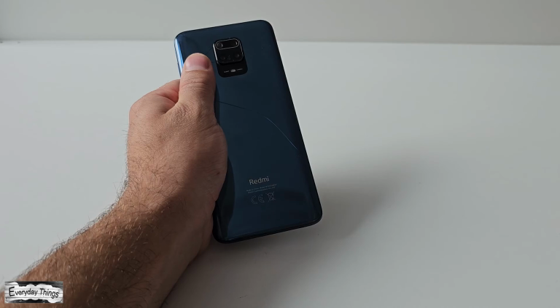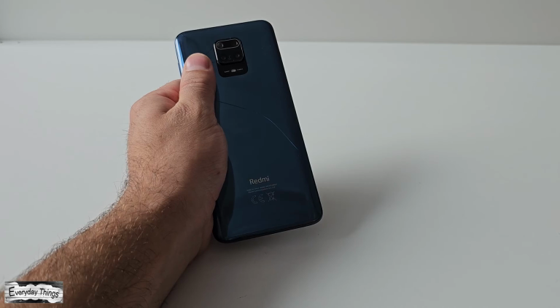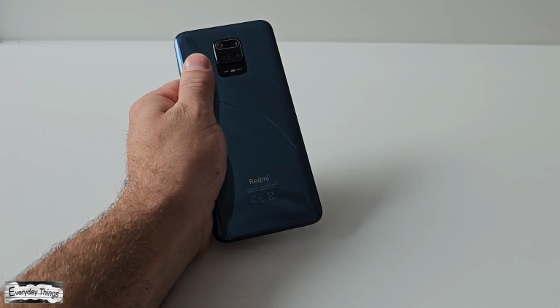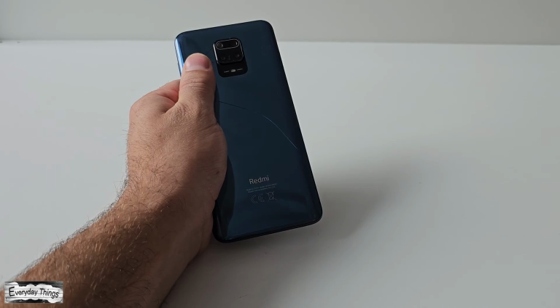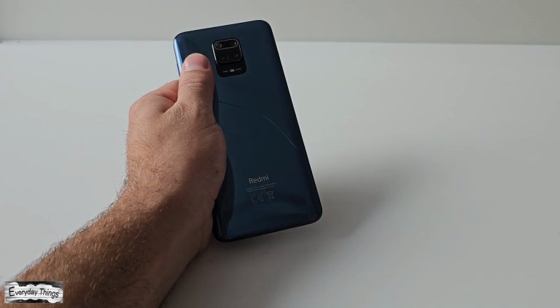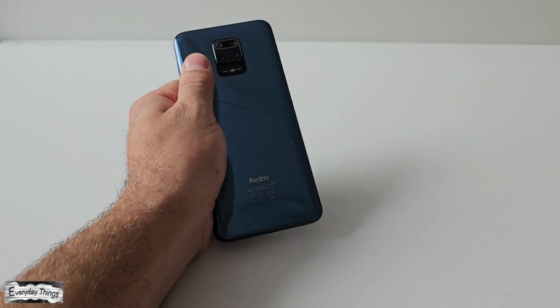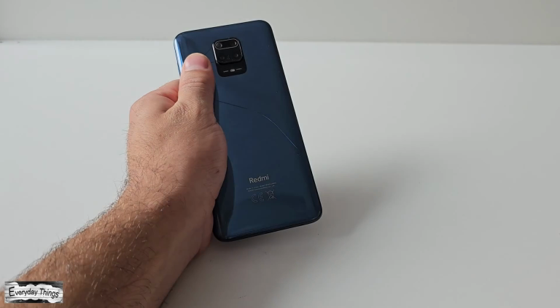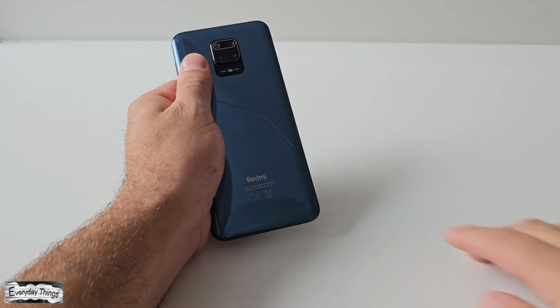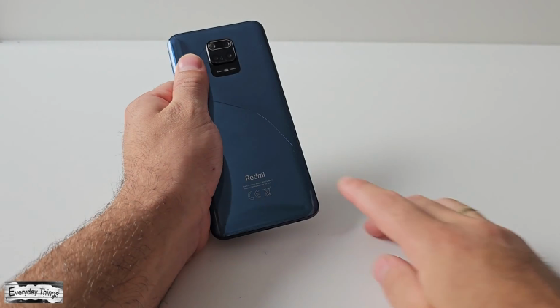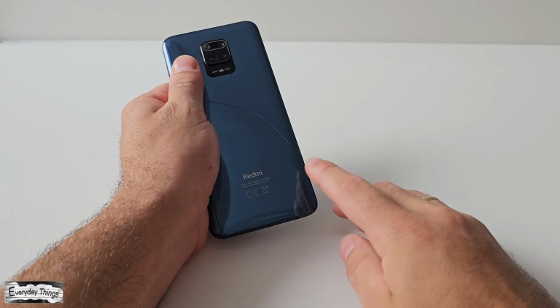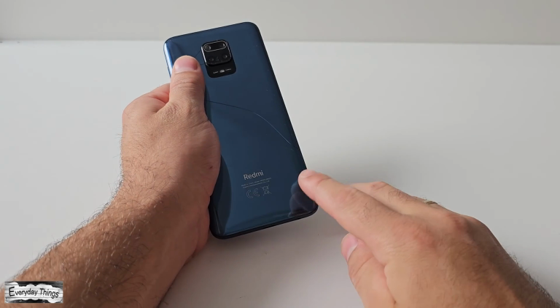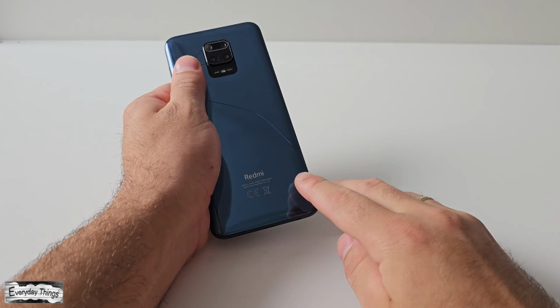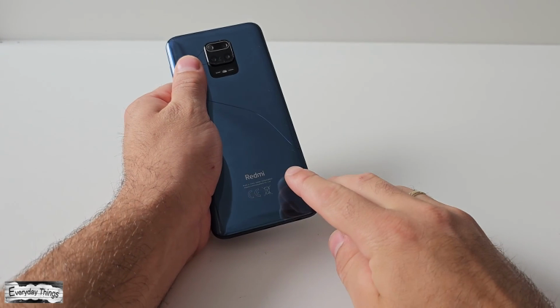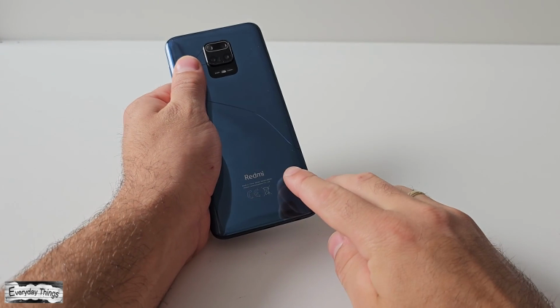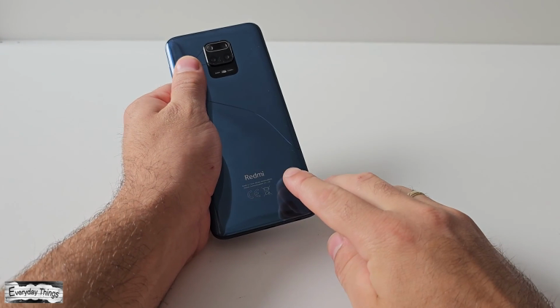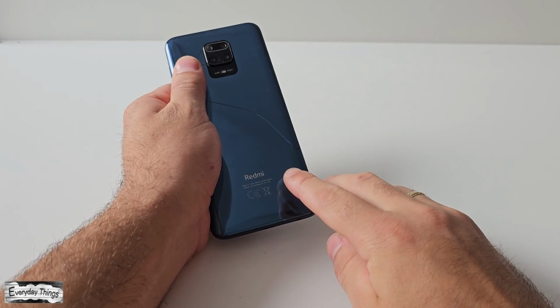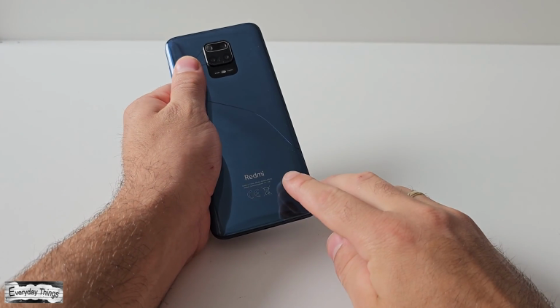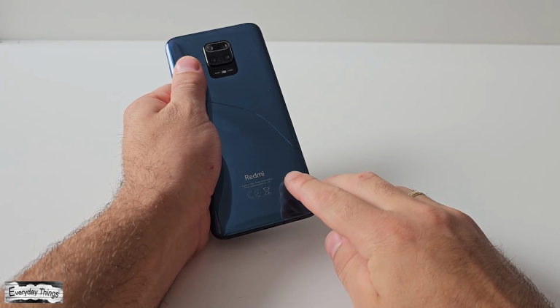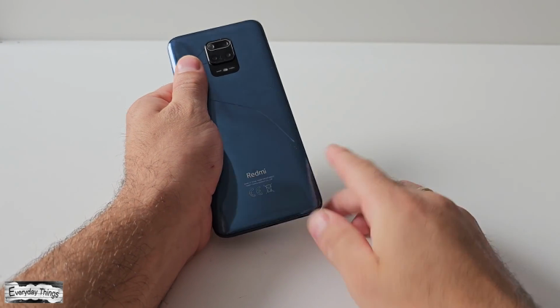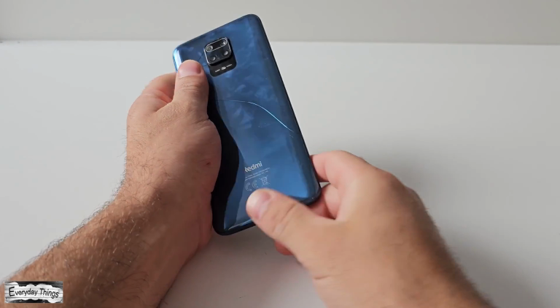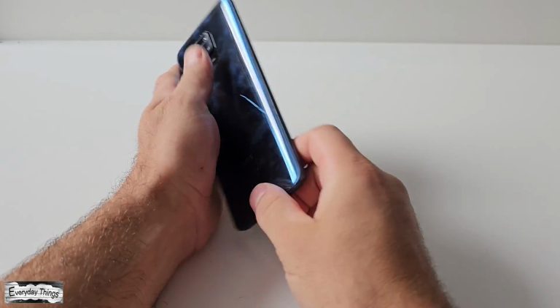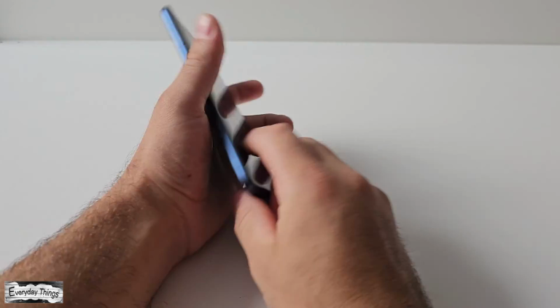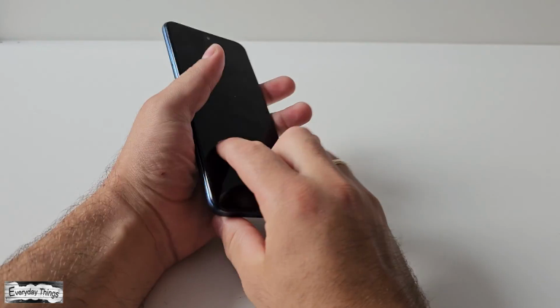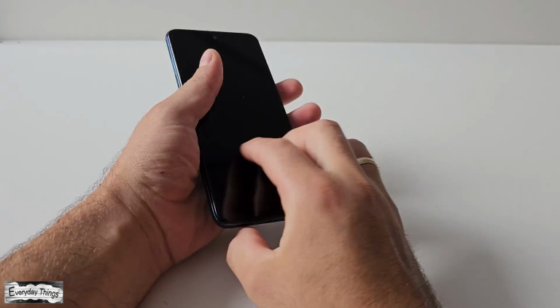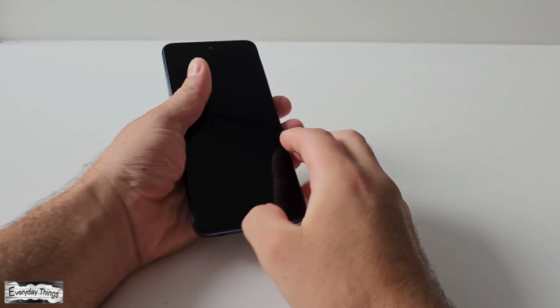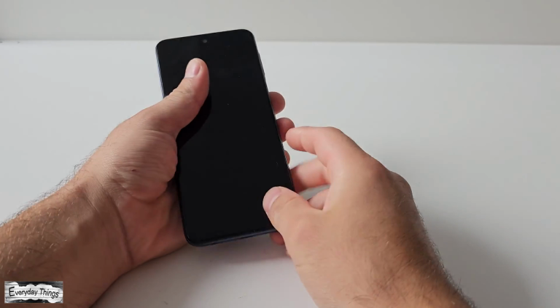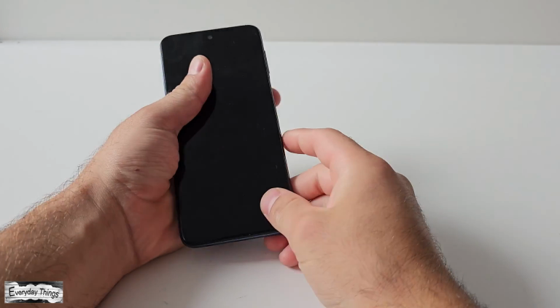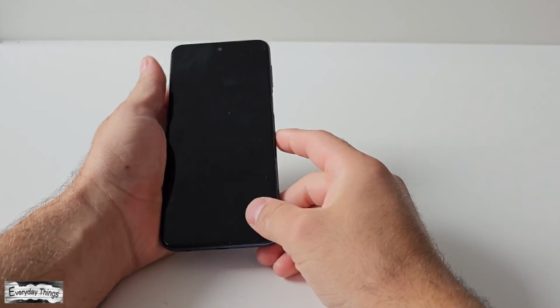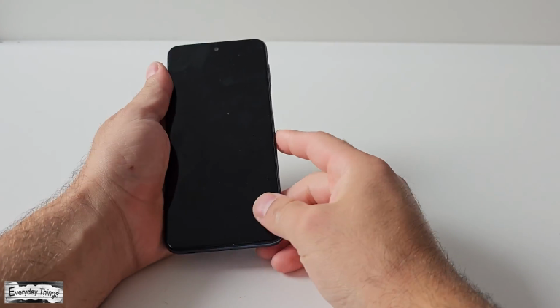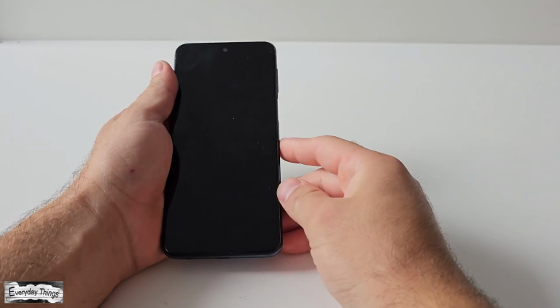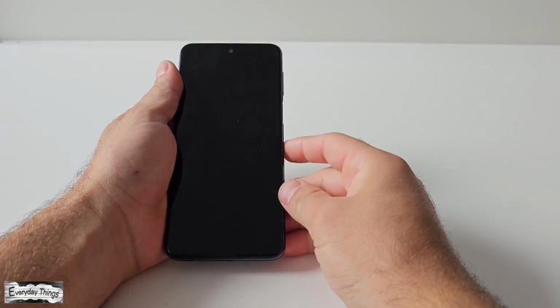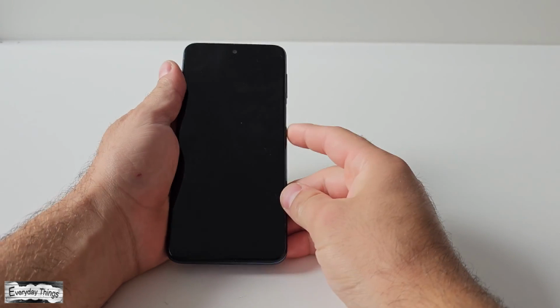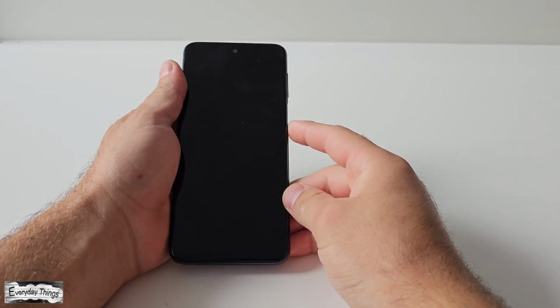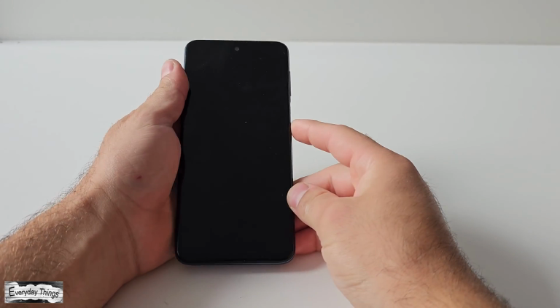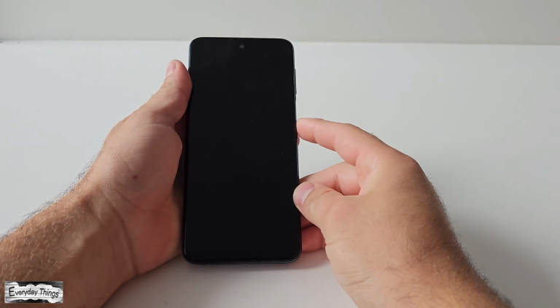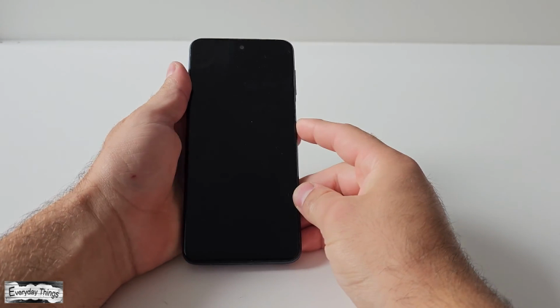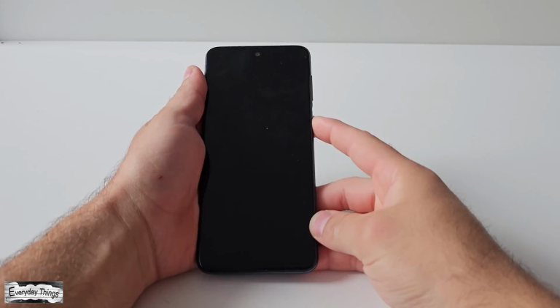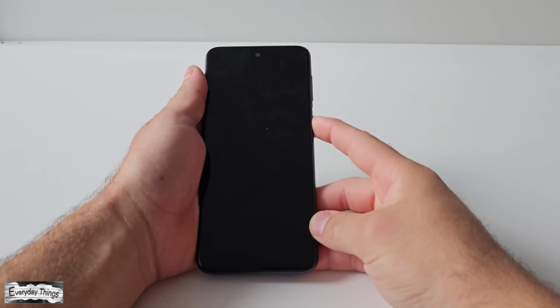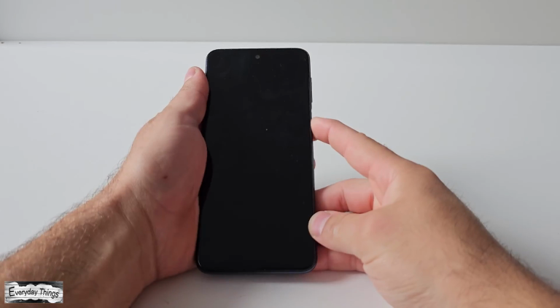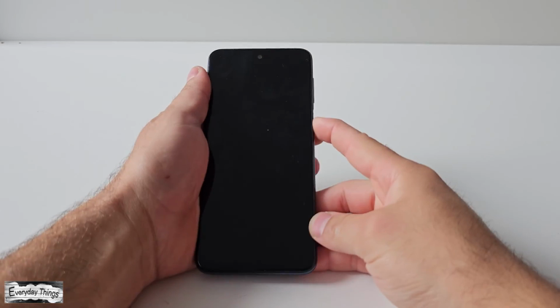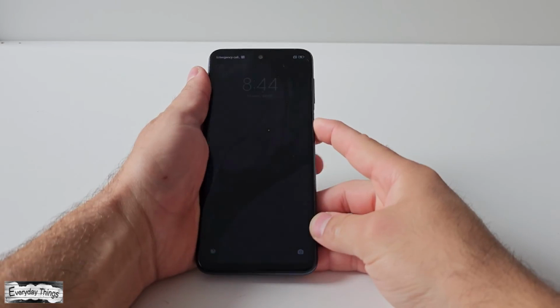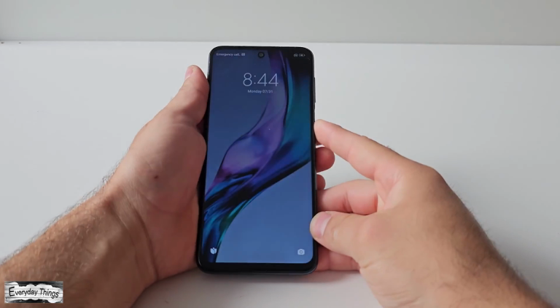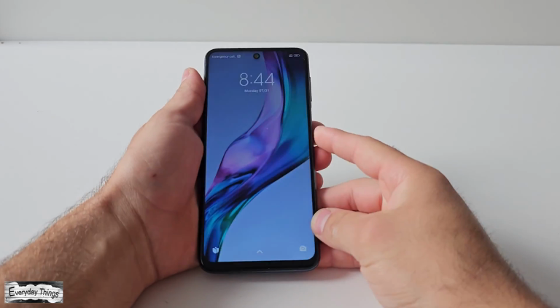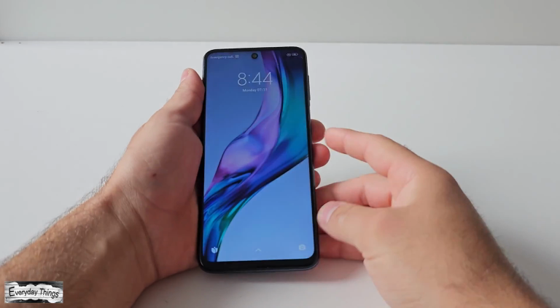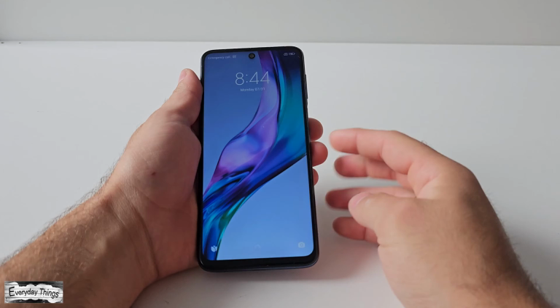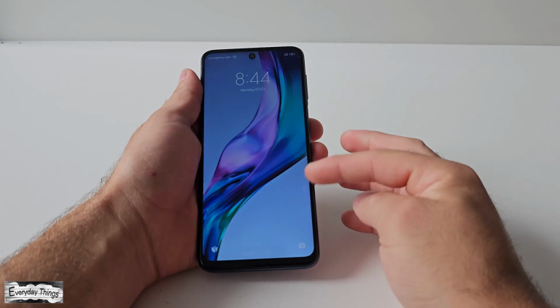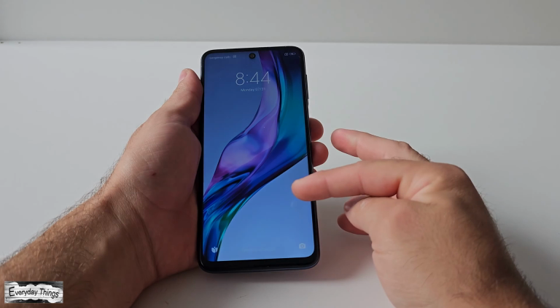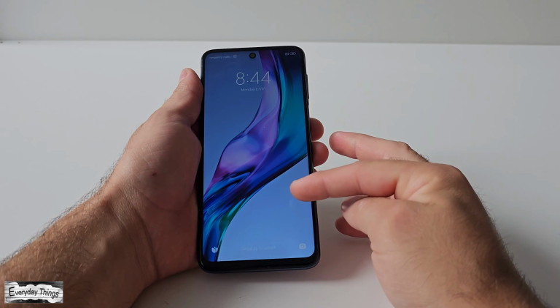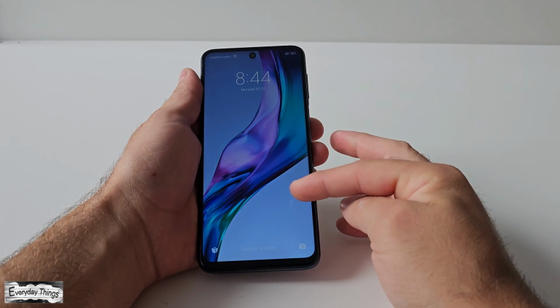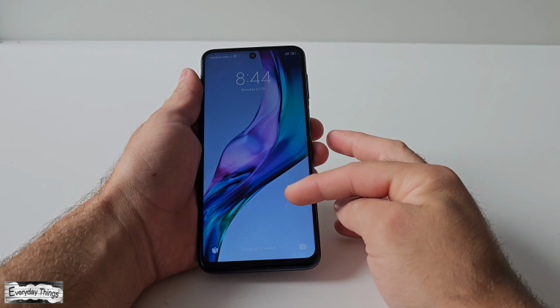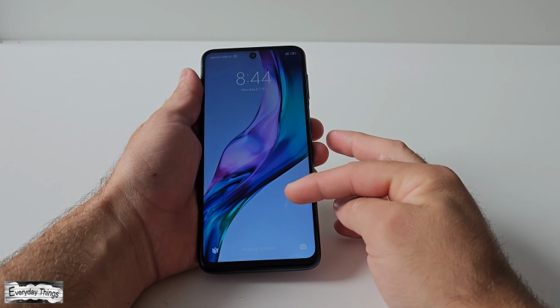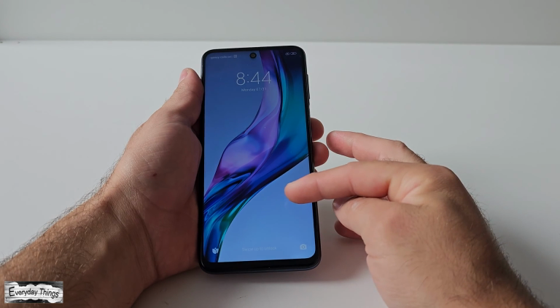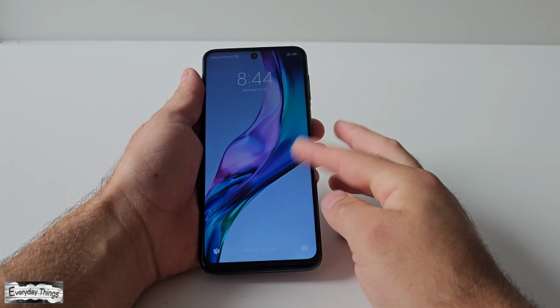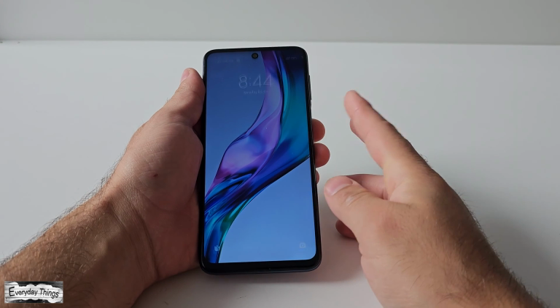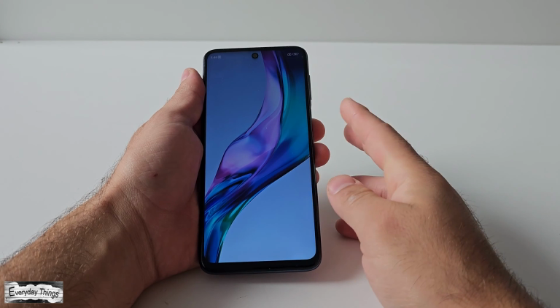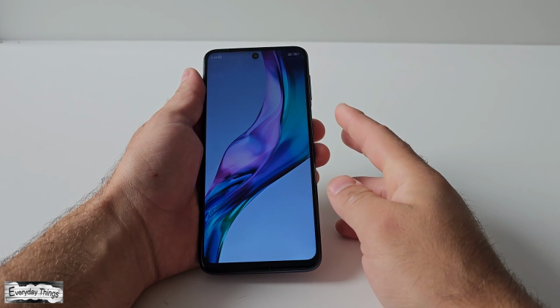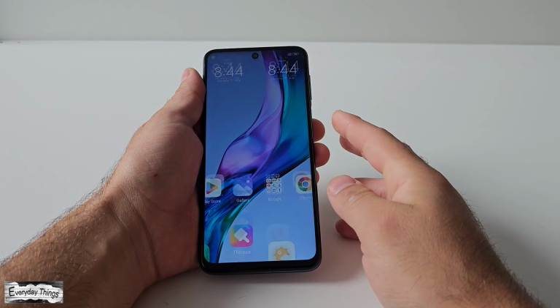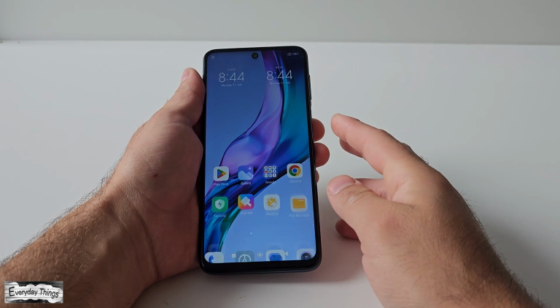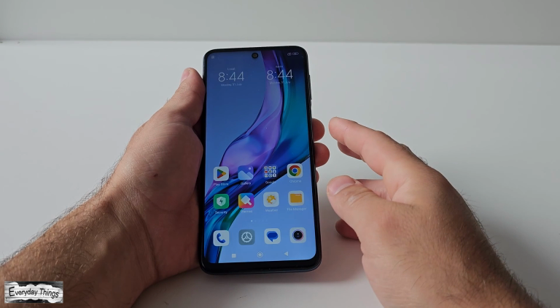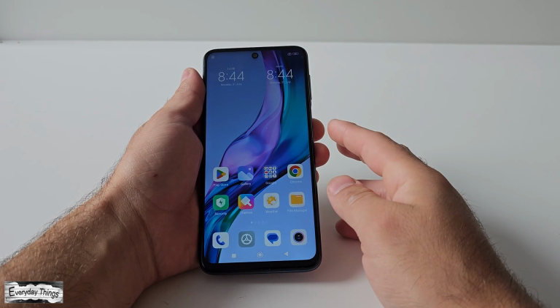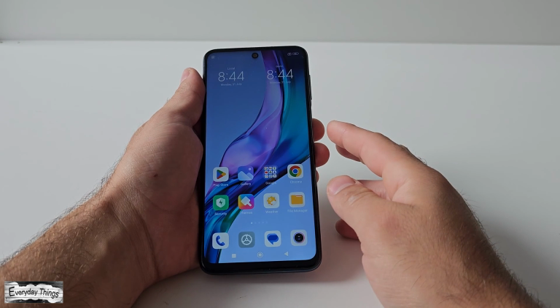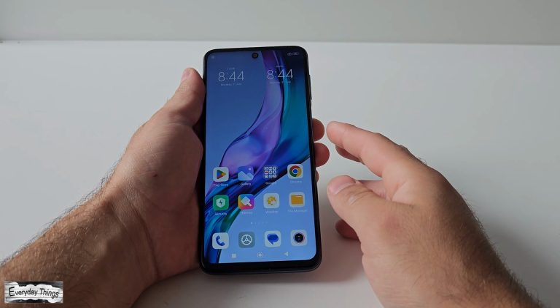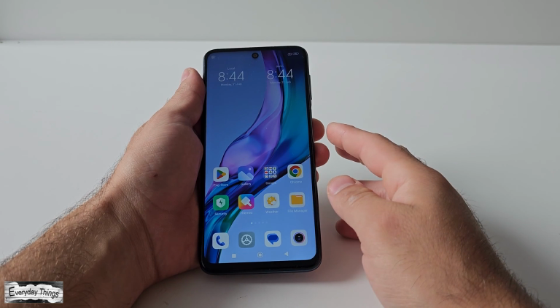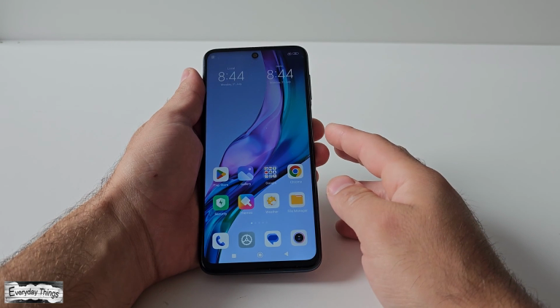Hello and welcome to today's video, where I'll be showing you how to perform a hard reset on Xiaomi Redmi Series smartphones. Let's get started.